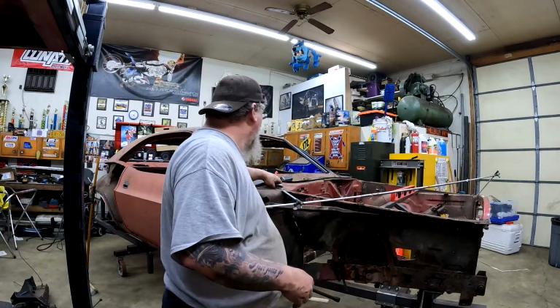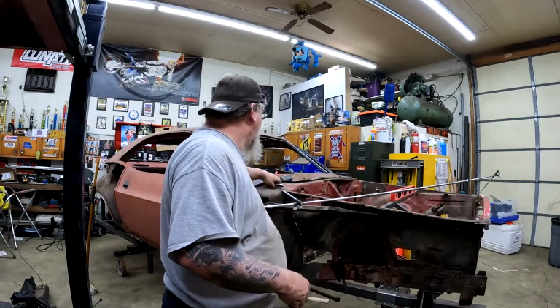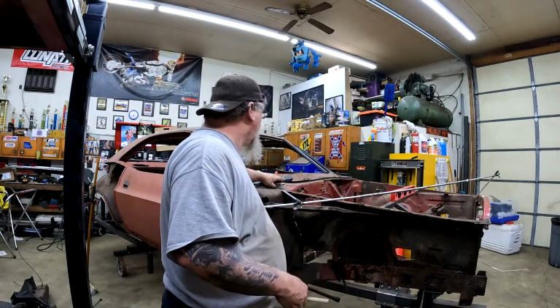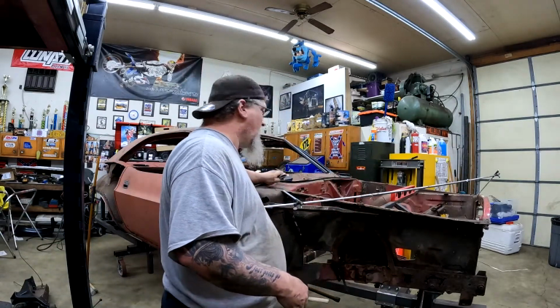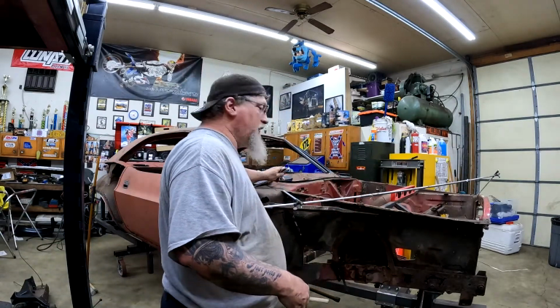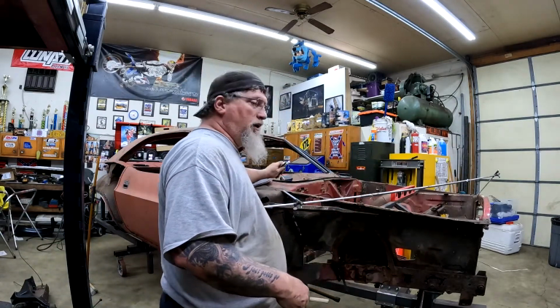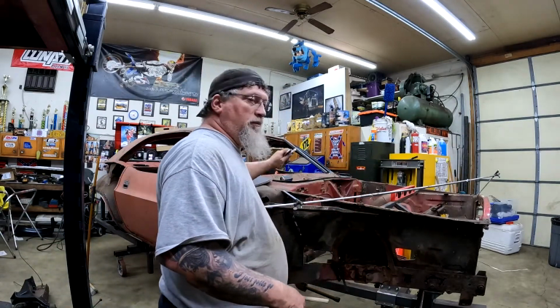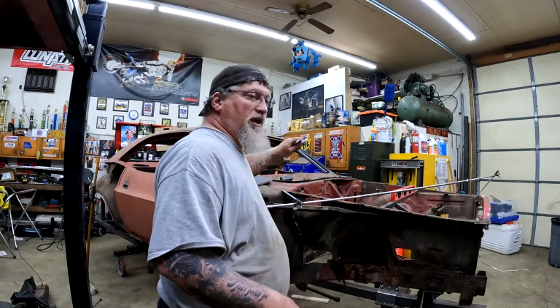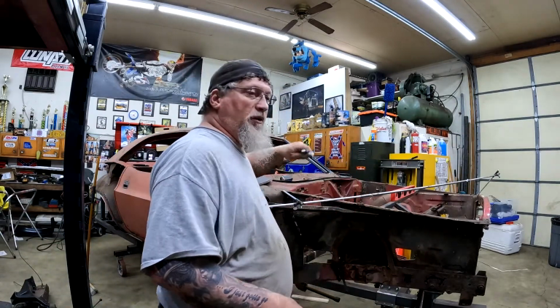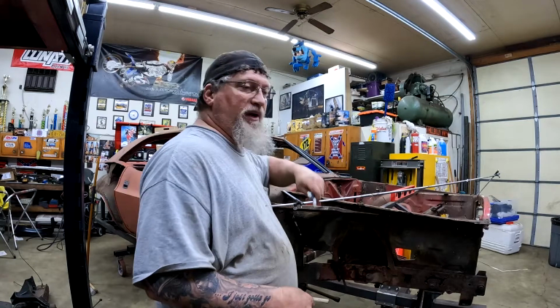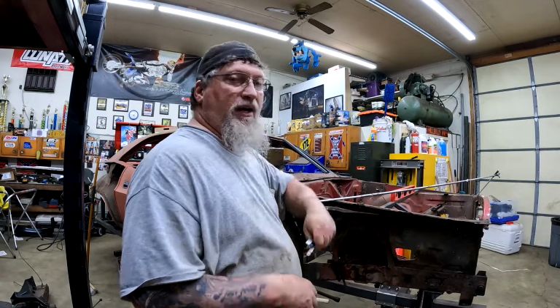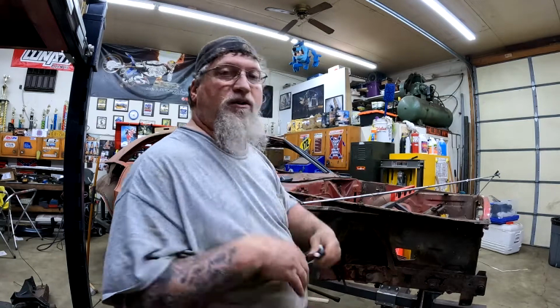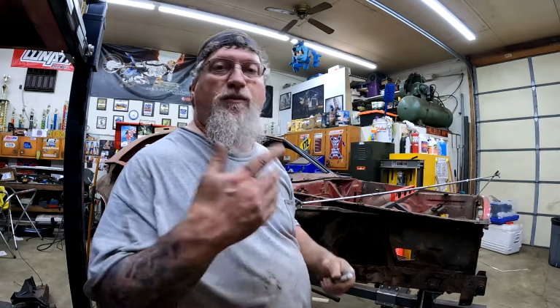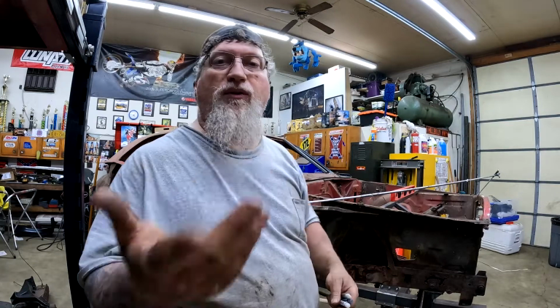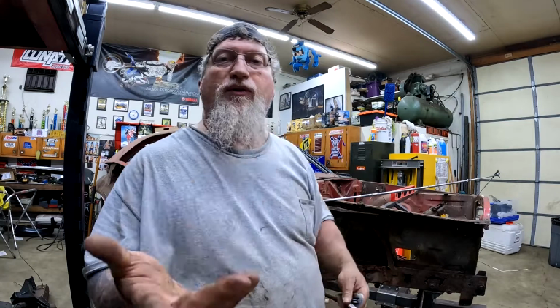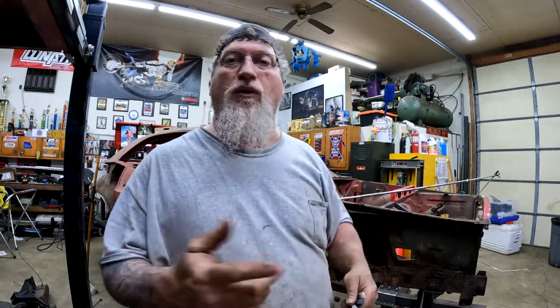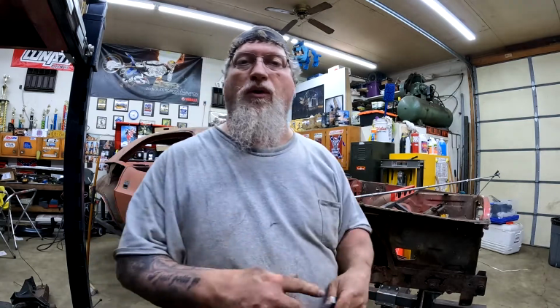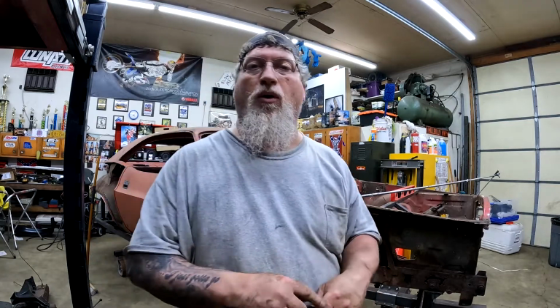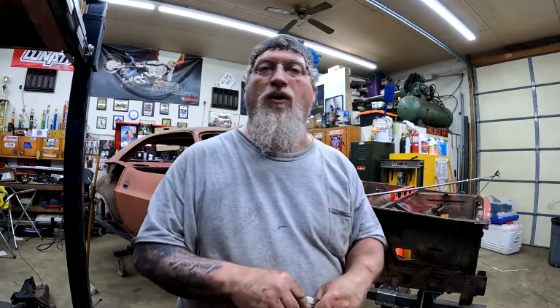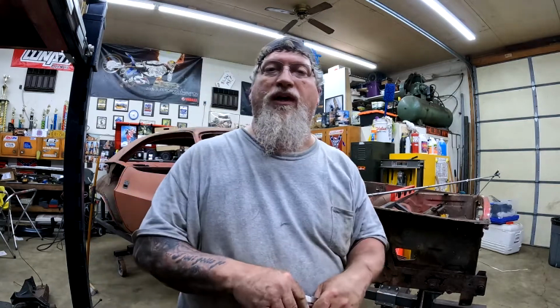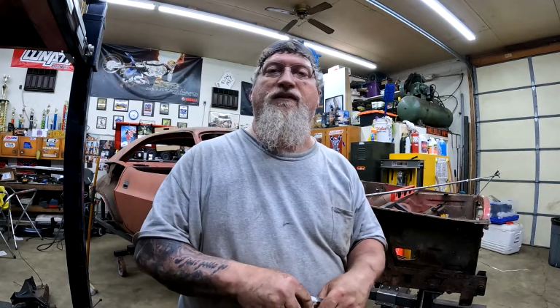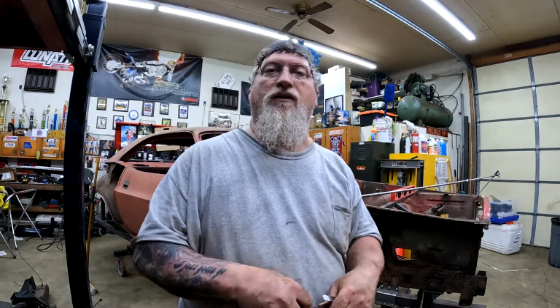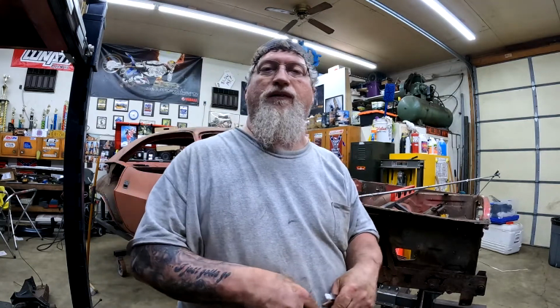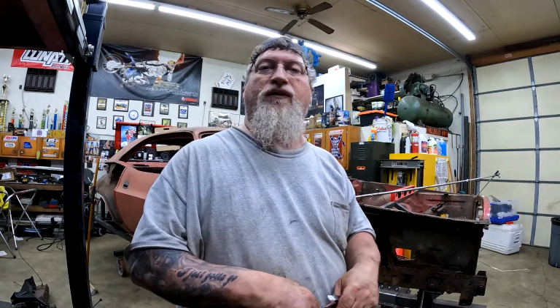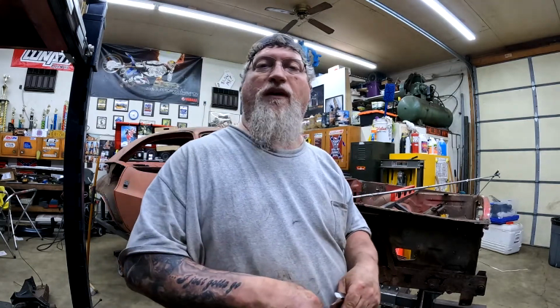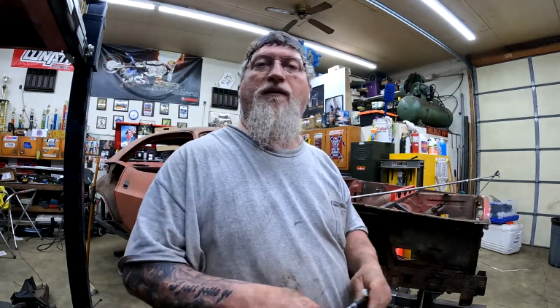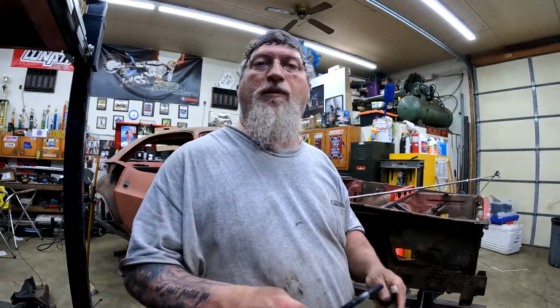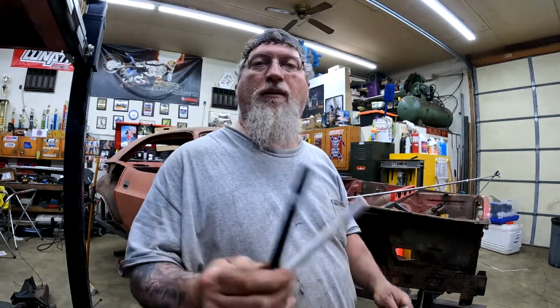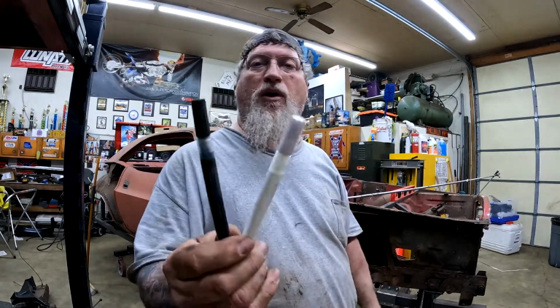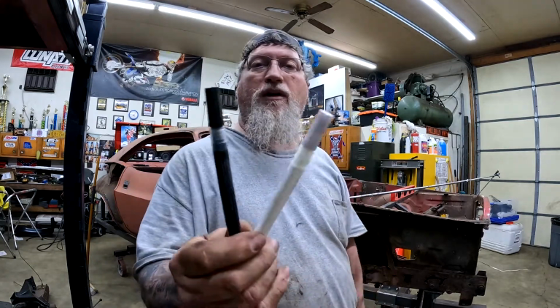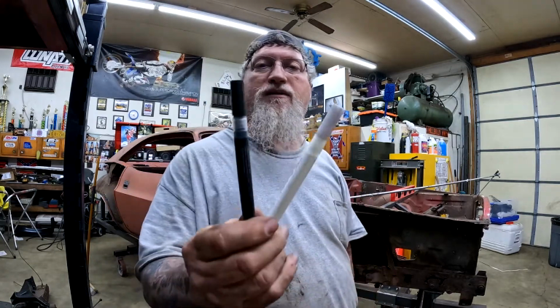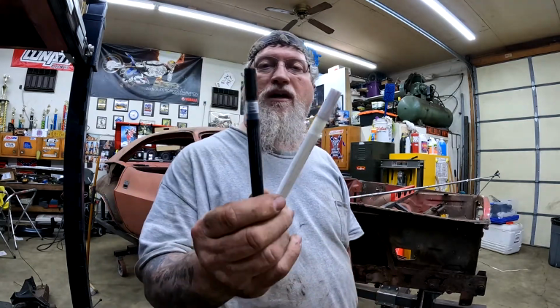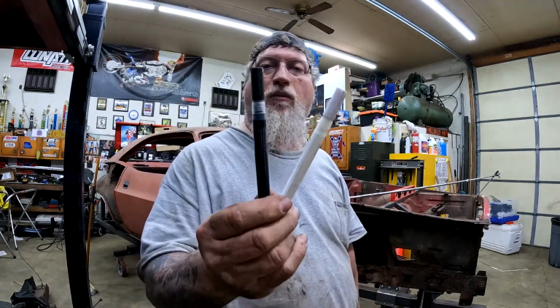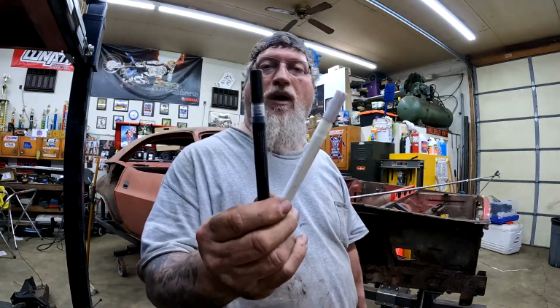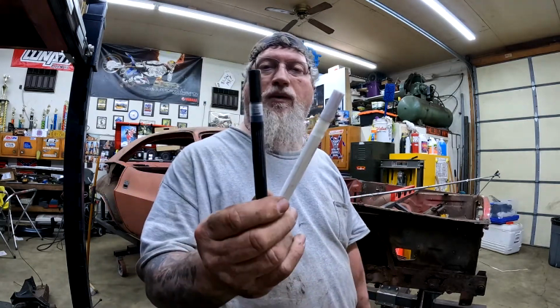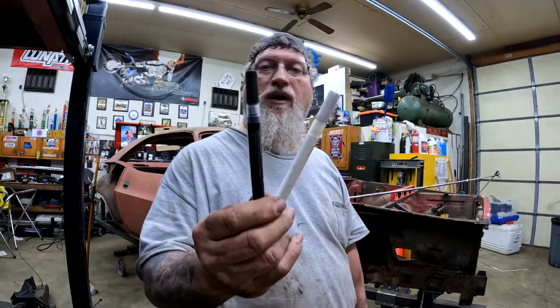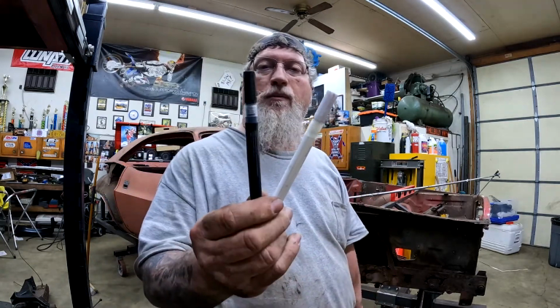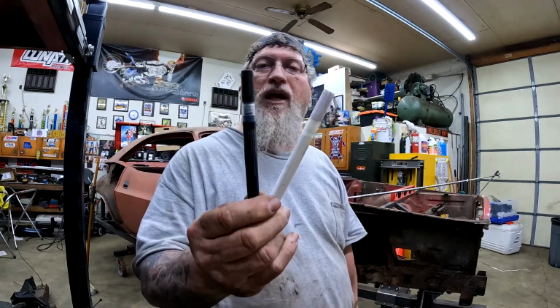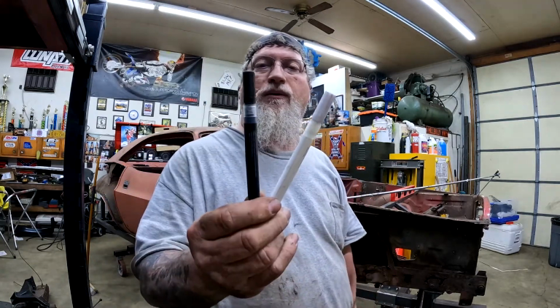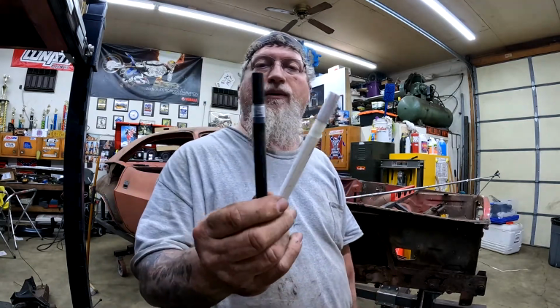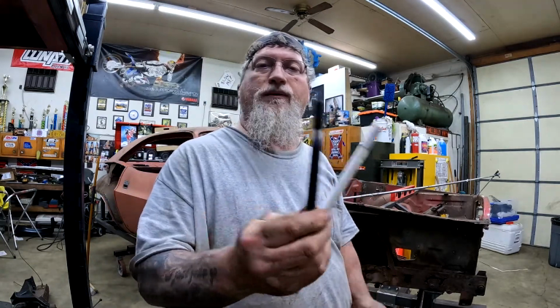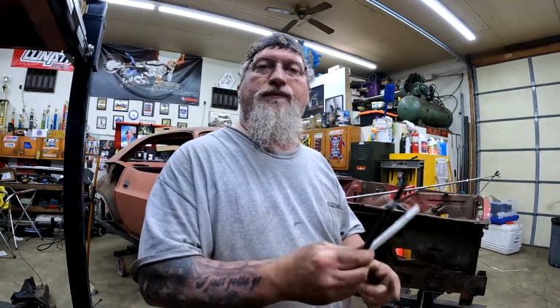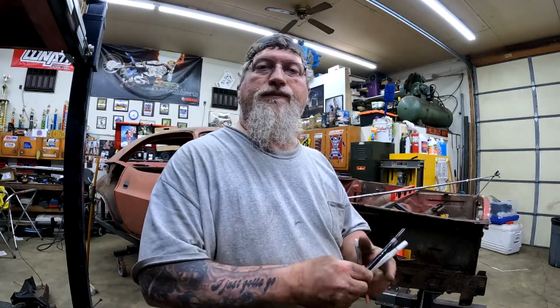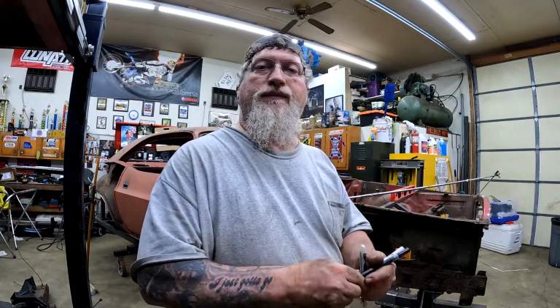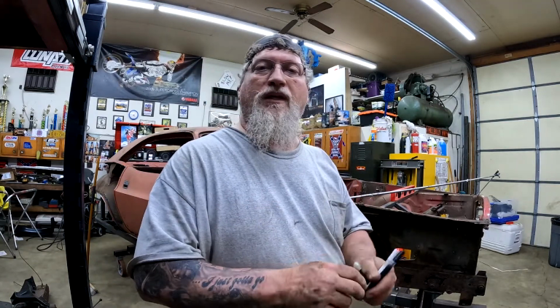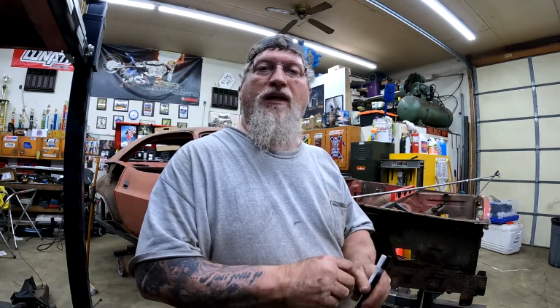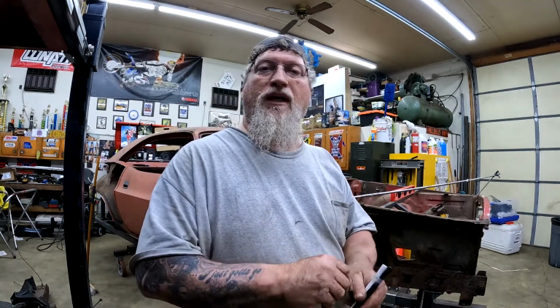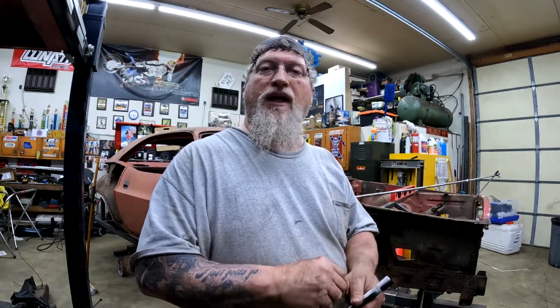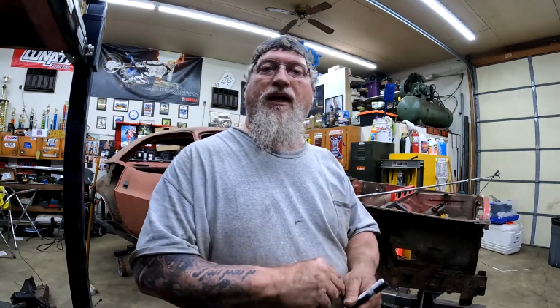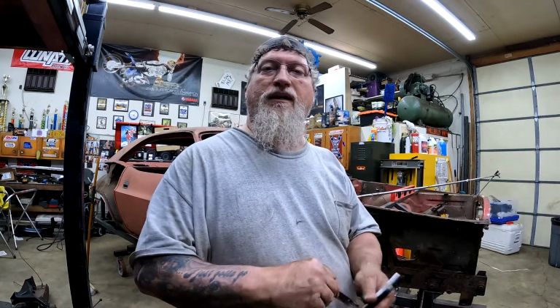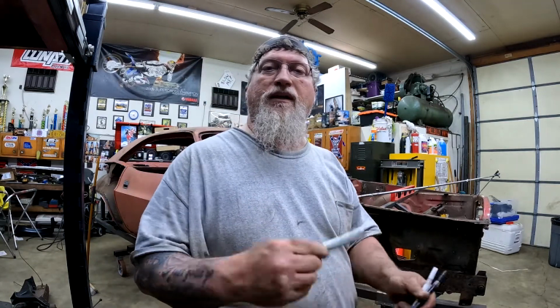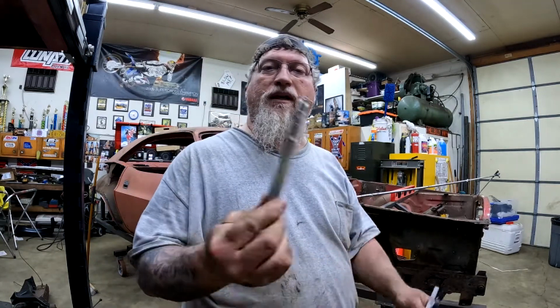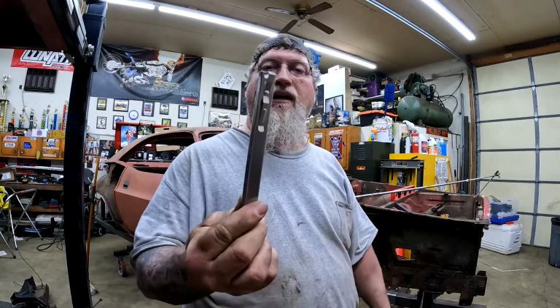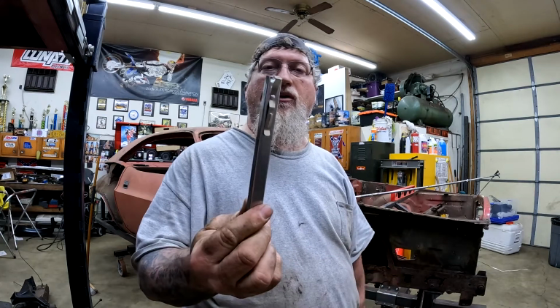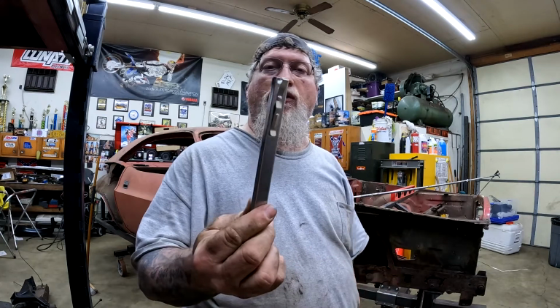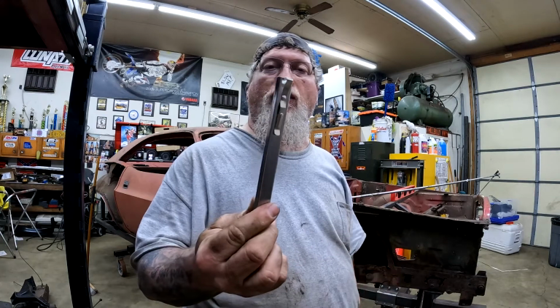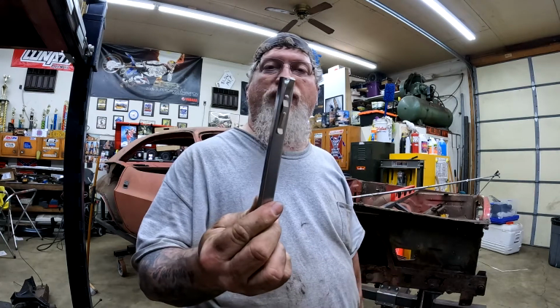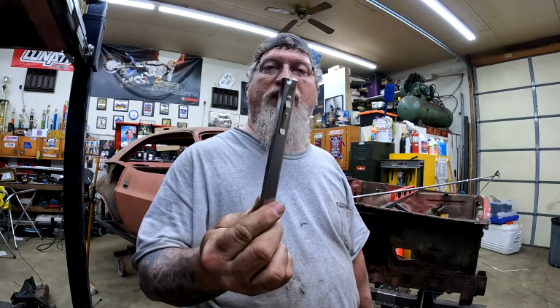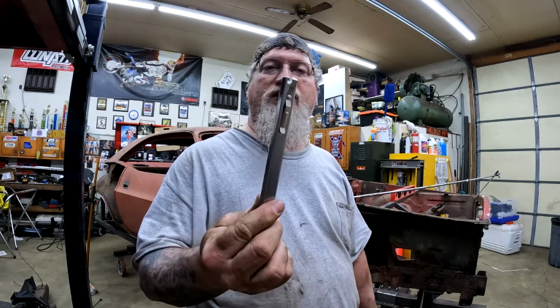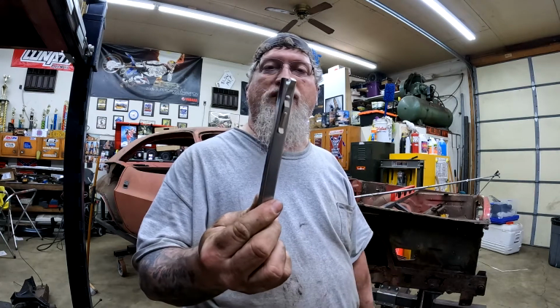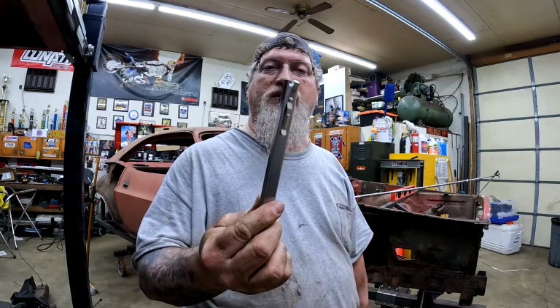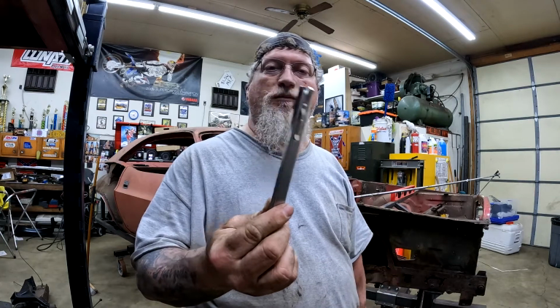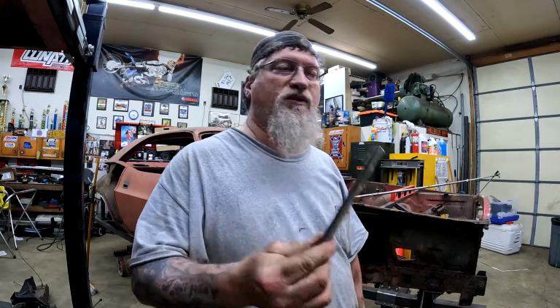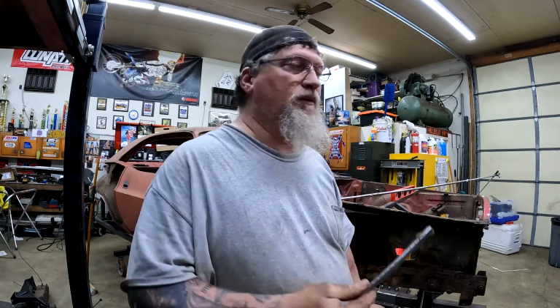Right on the metal panels, both new and old, I've got two different types of paint markers — a white one and a black one — and a good old-fashioned soapstone.